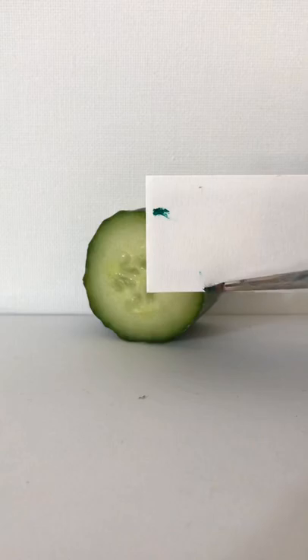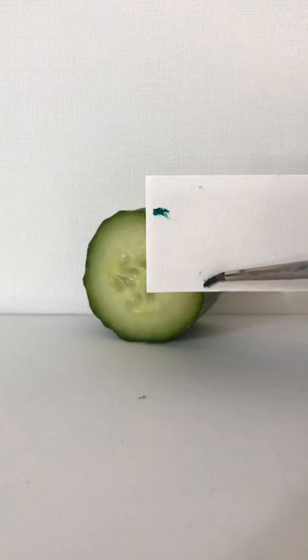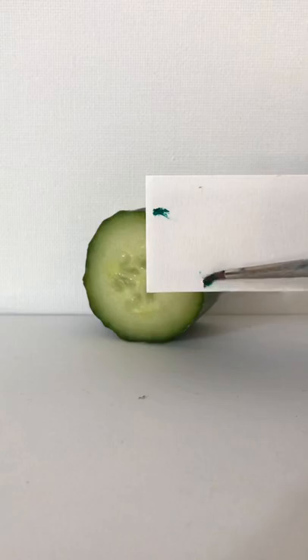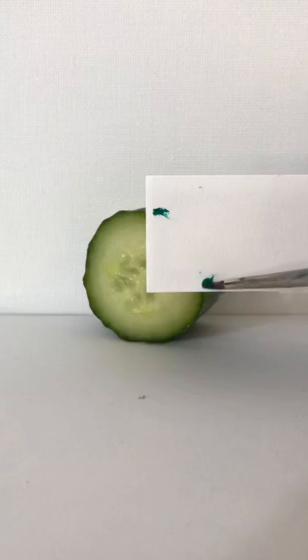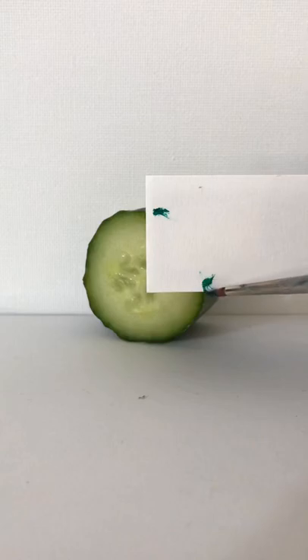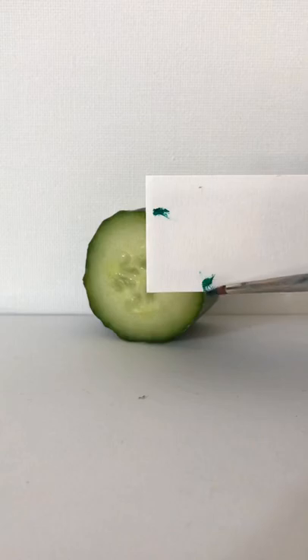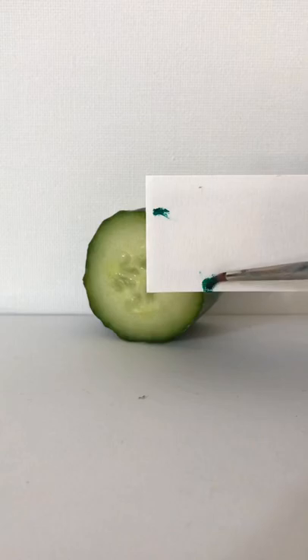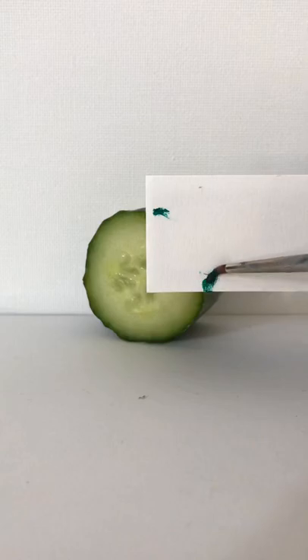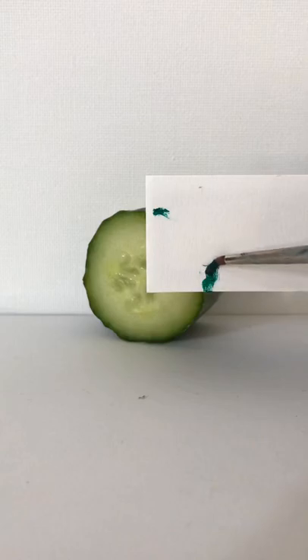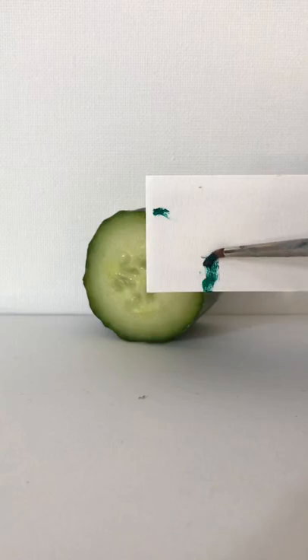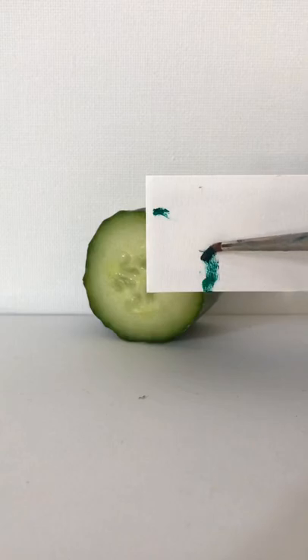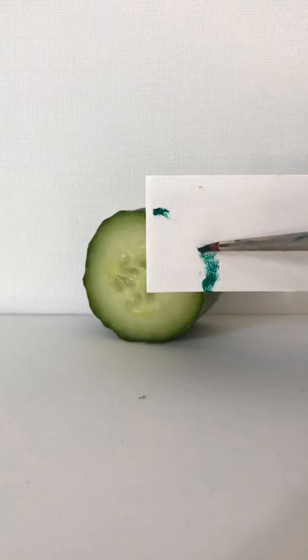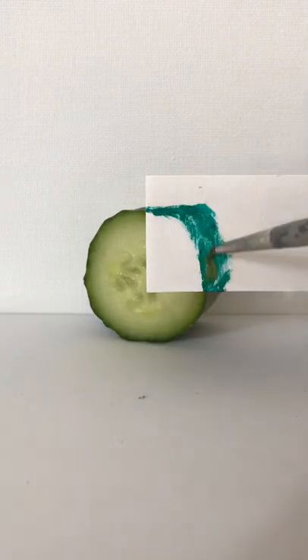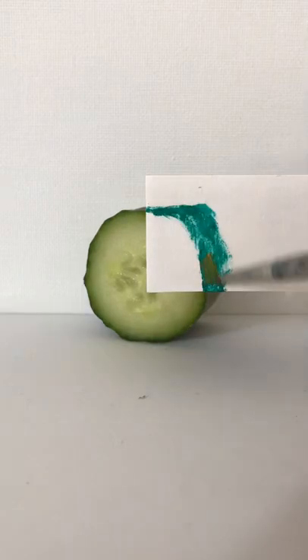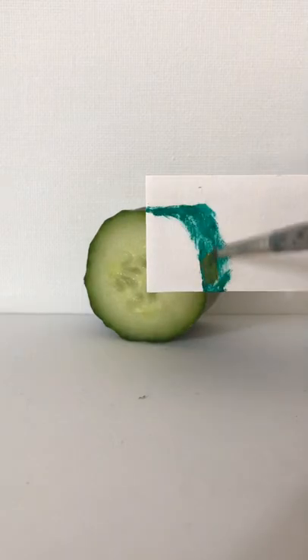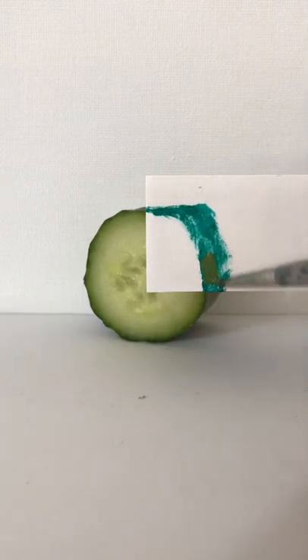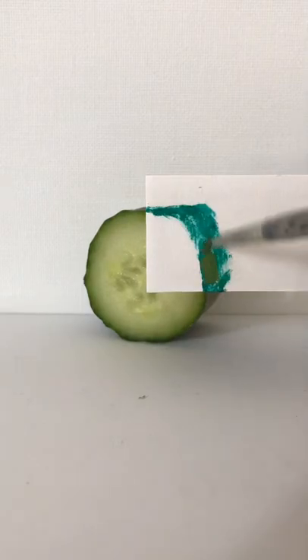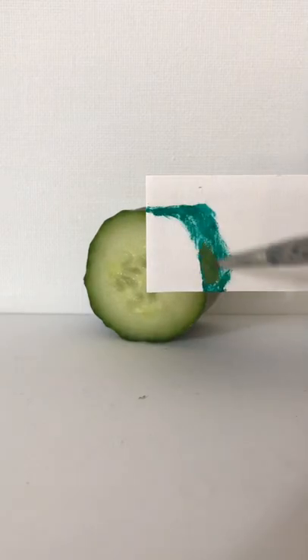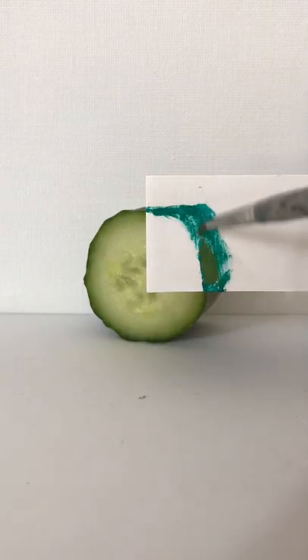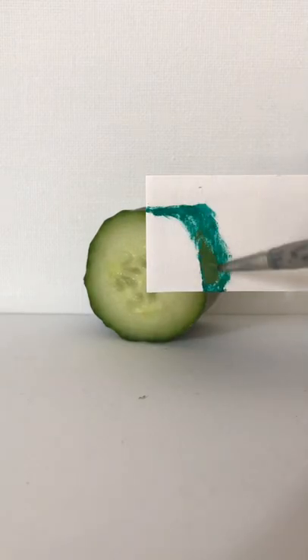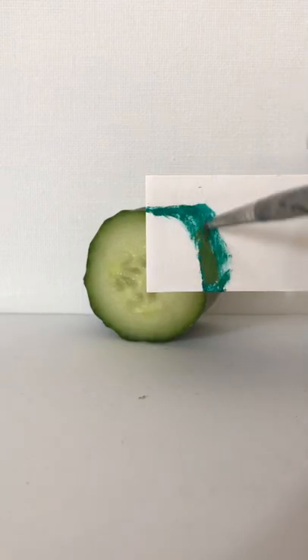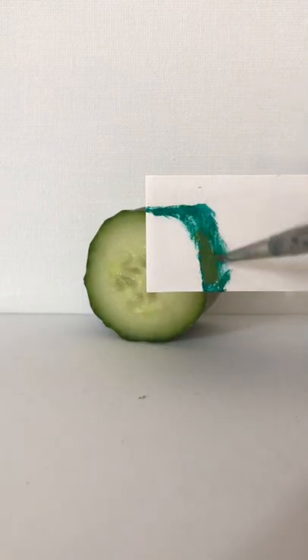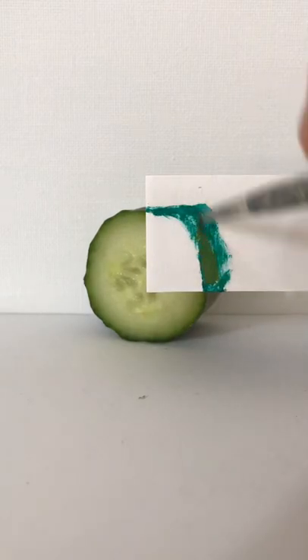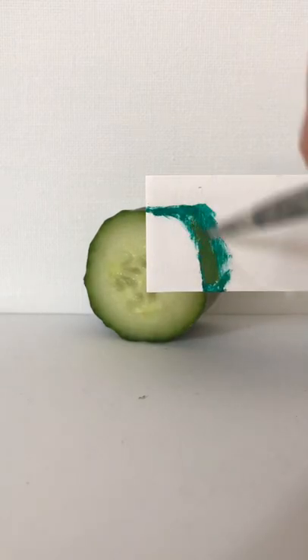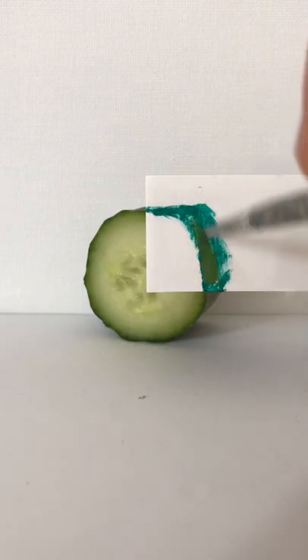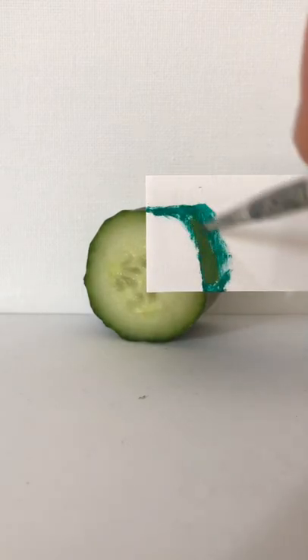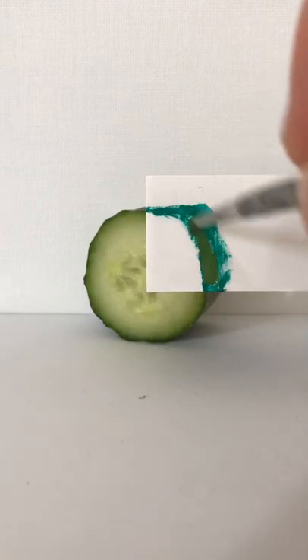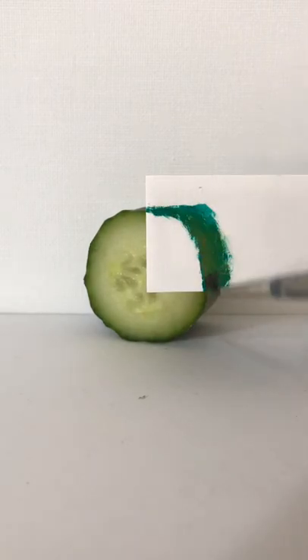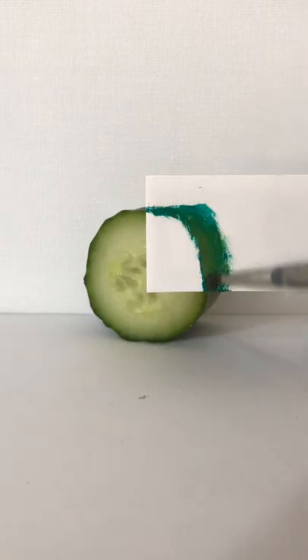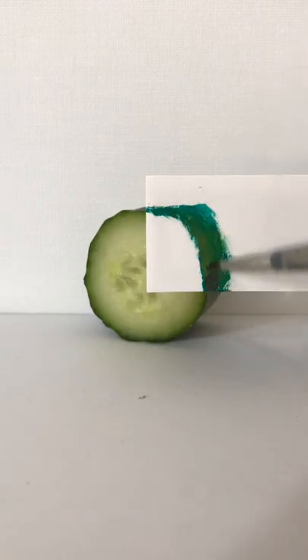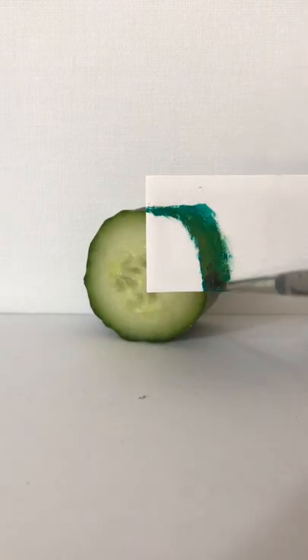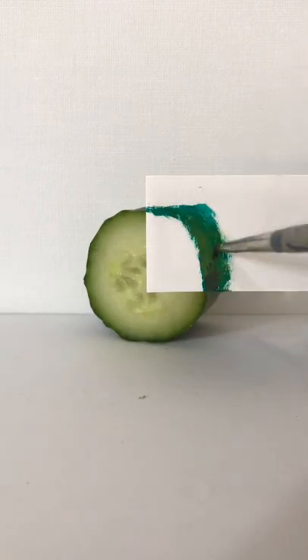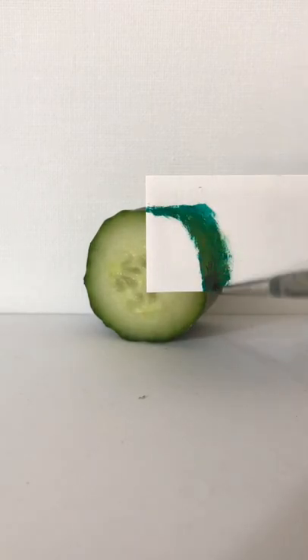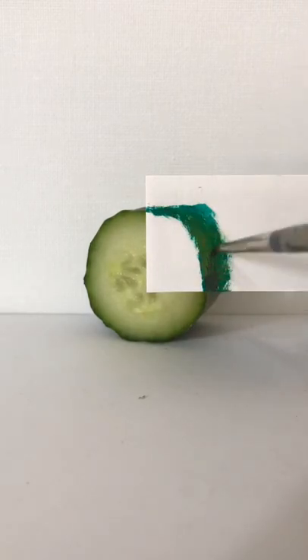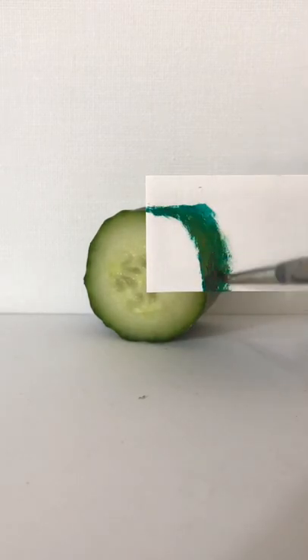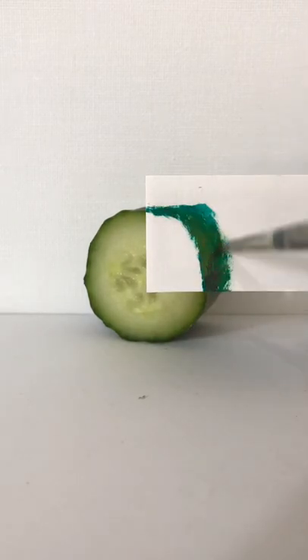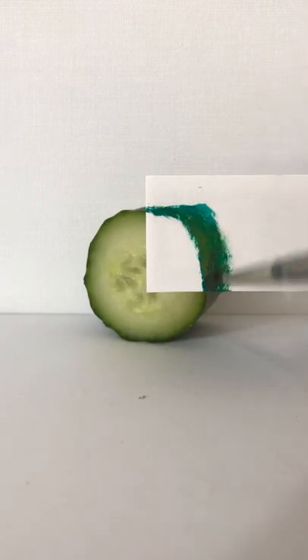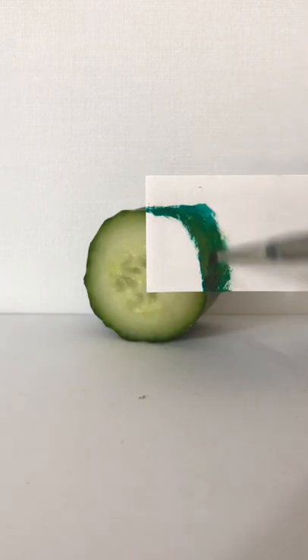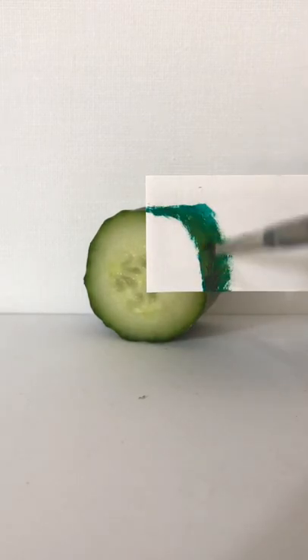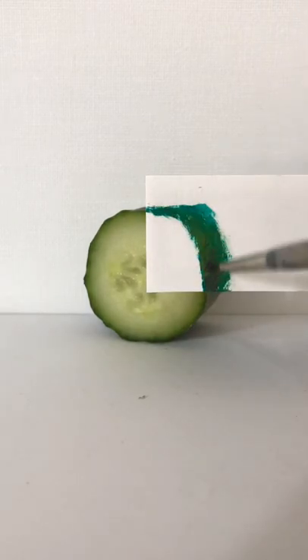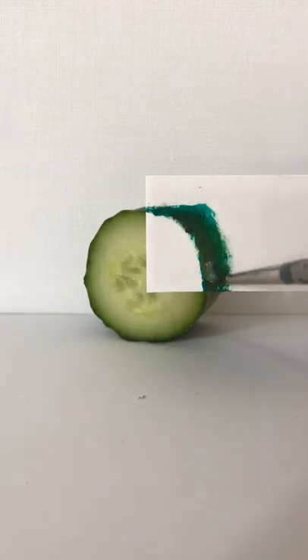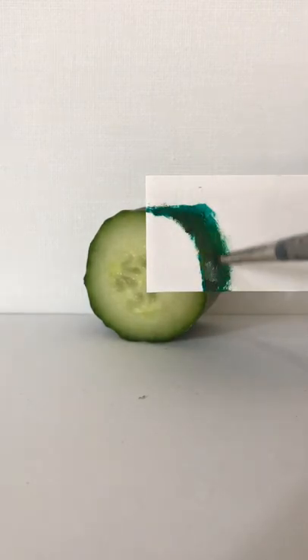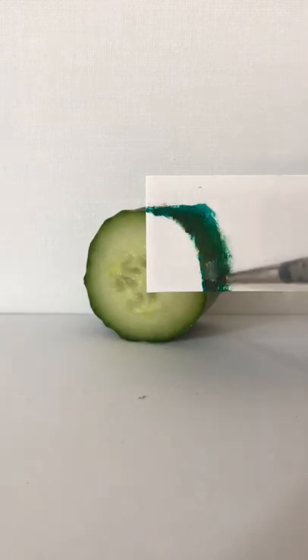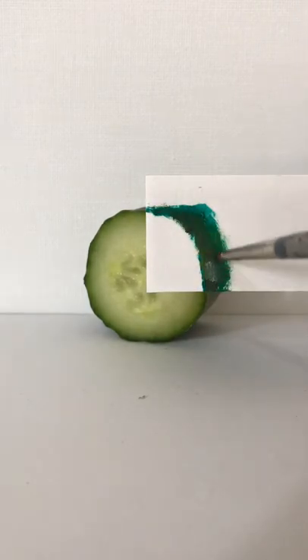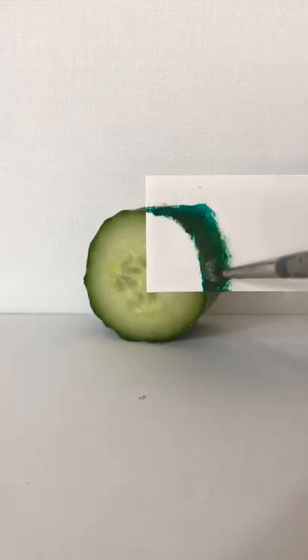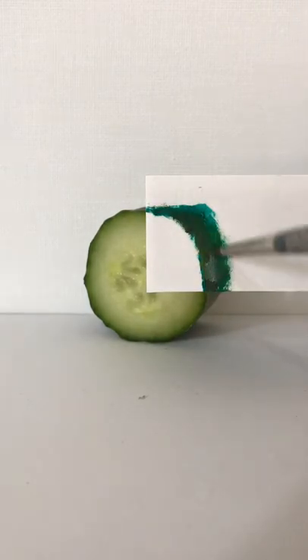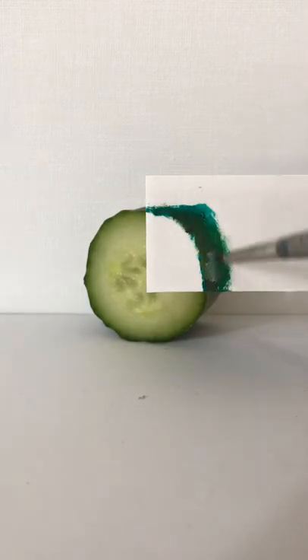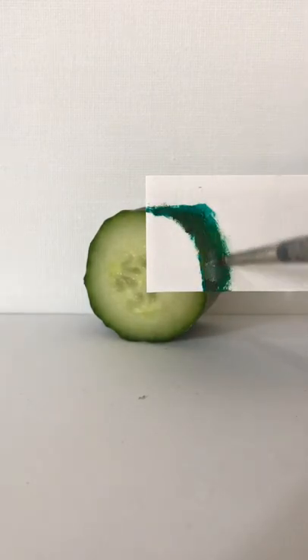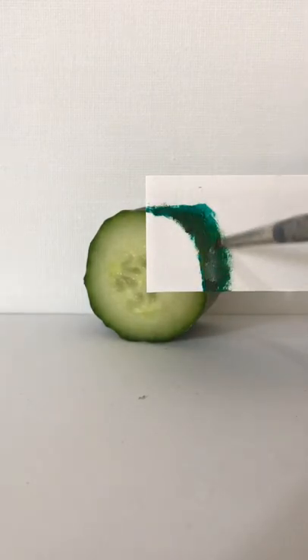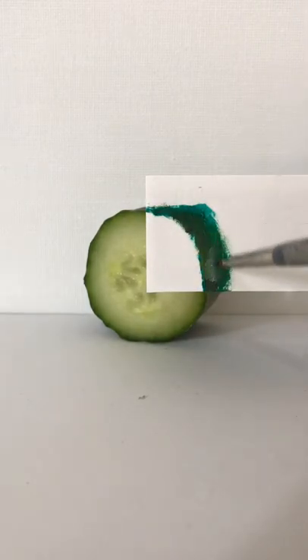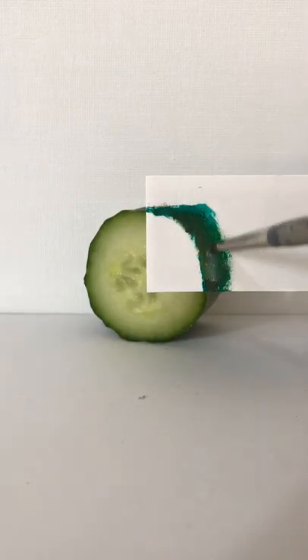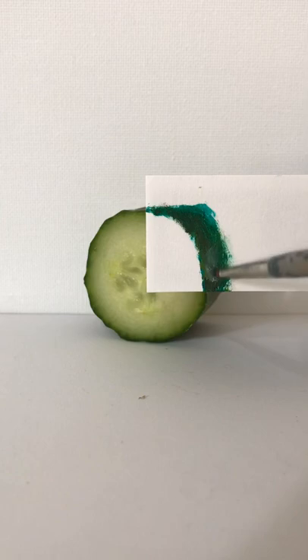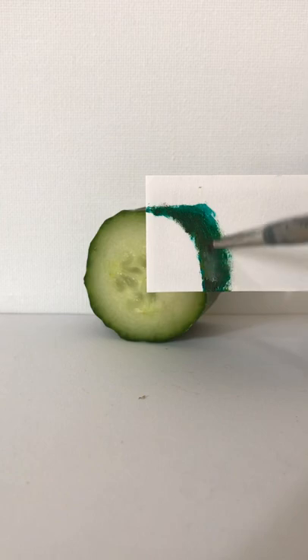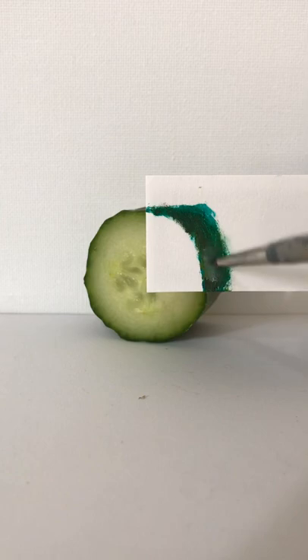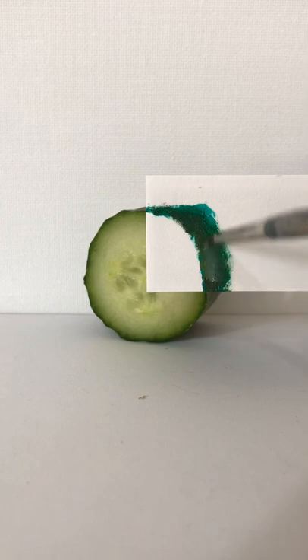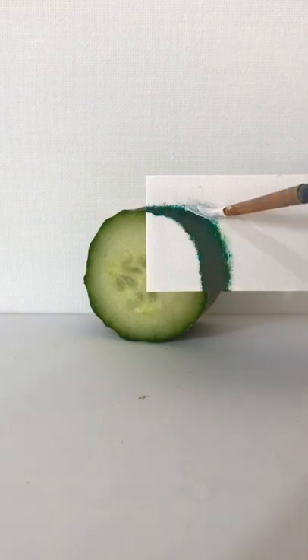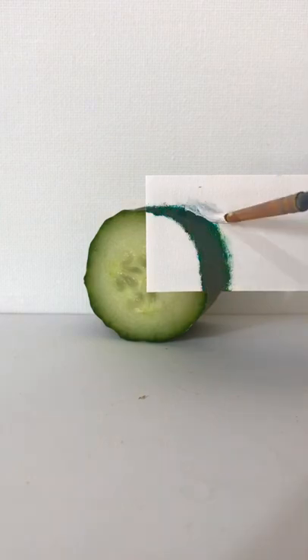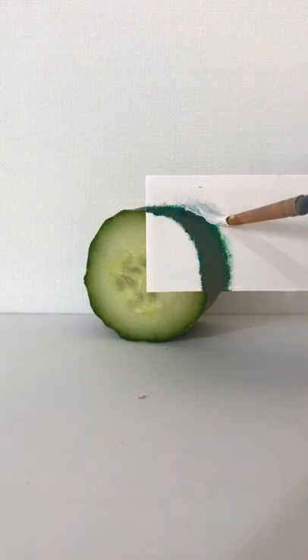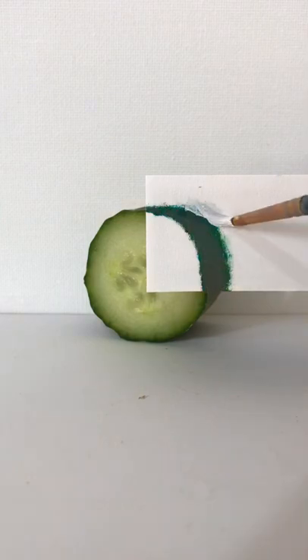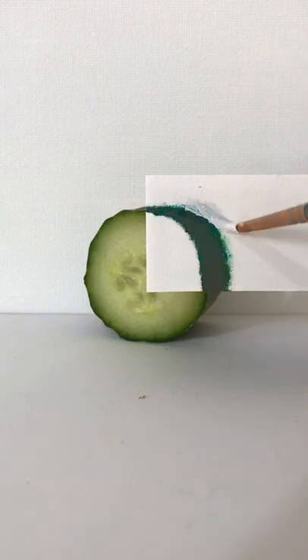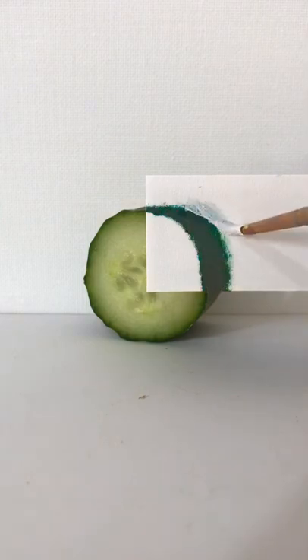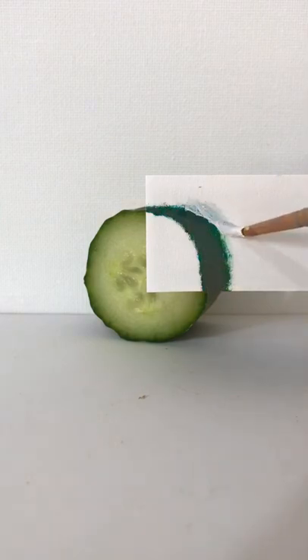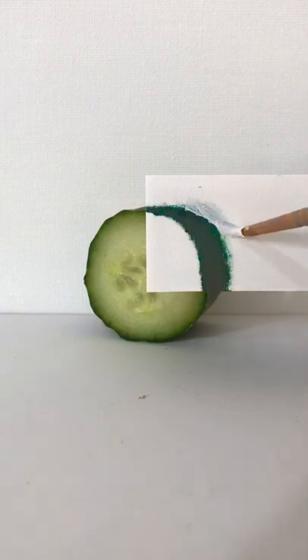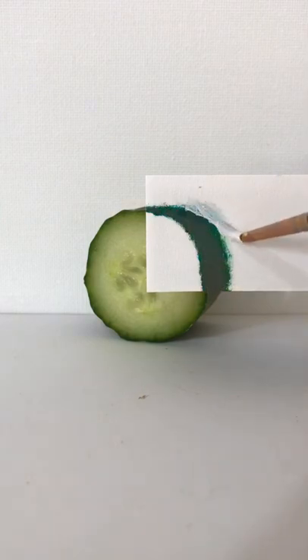I'm going to try and colour match this cucumber. I'll start with some viridian green, some yellow ochre, some crimson and some white, and I'll blend that all together.